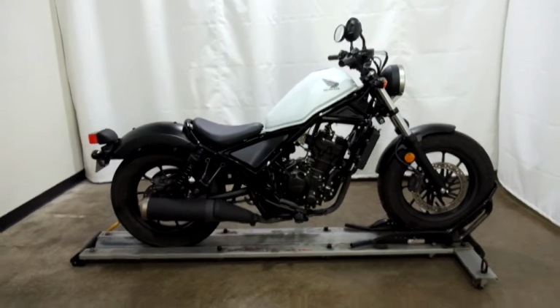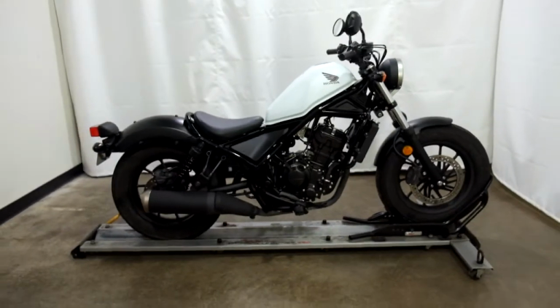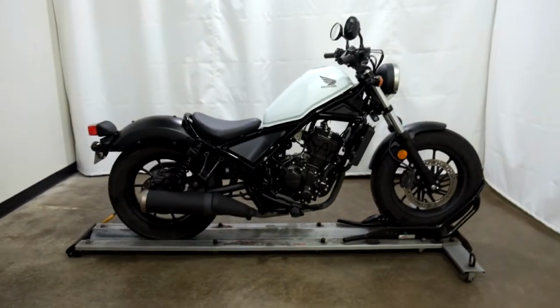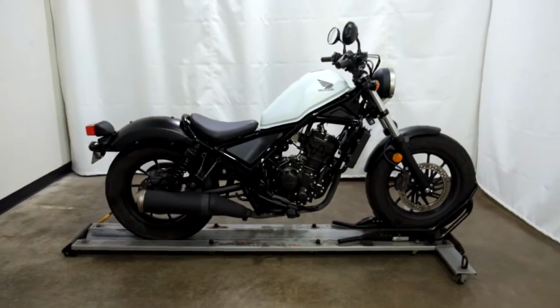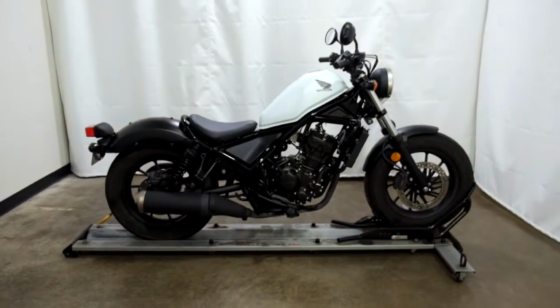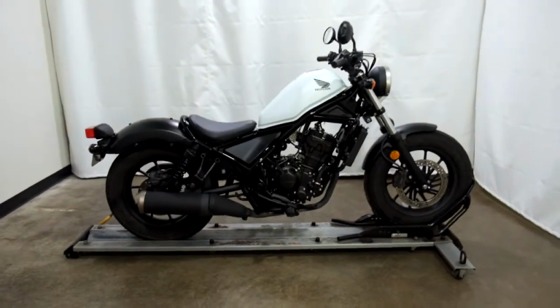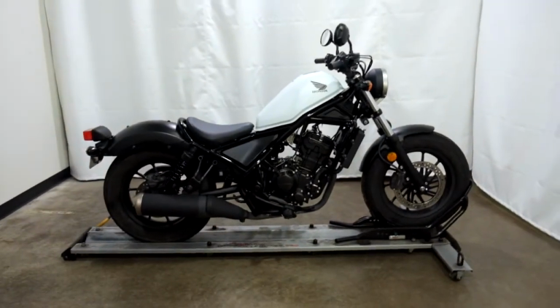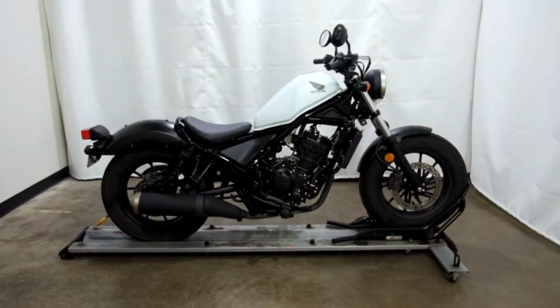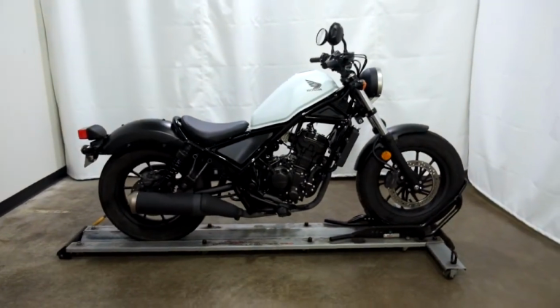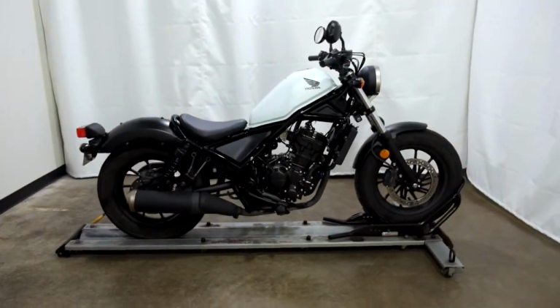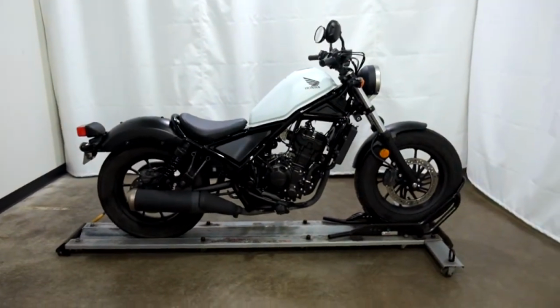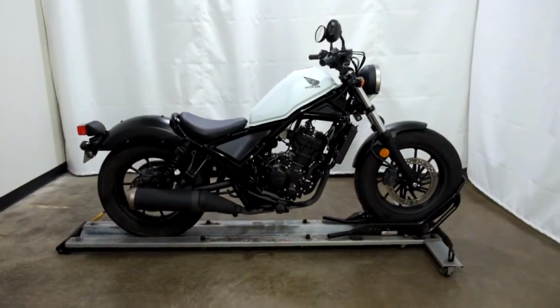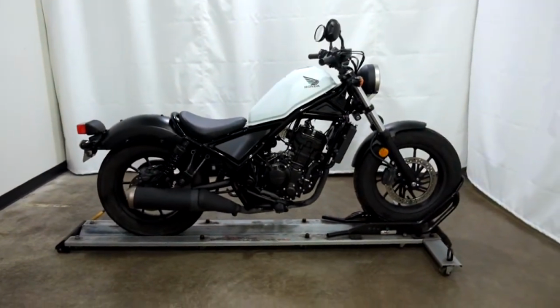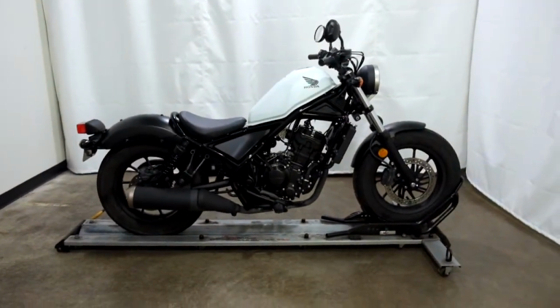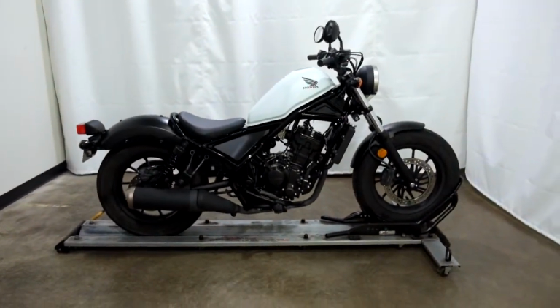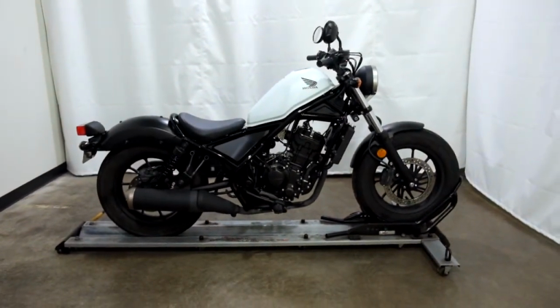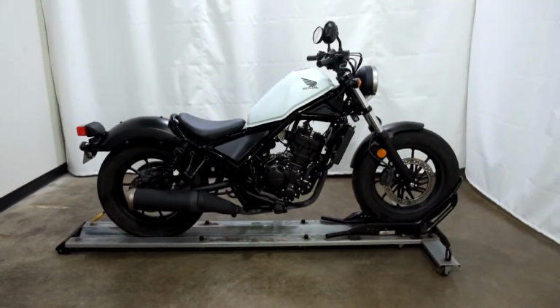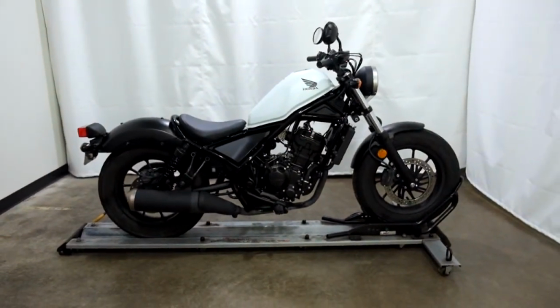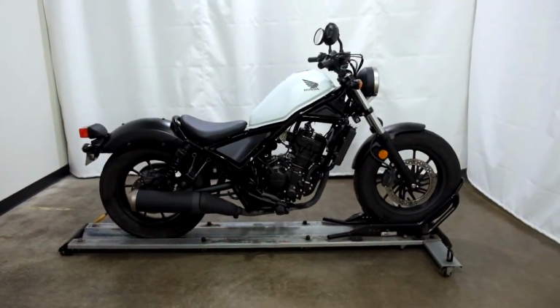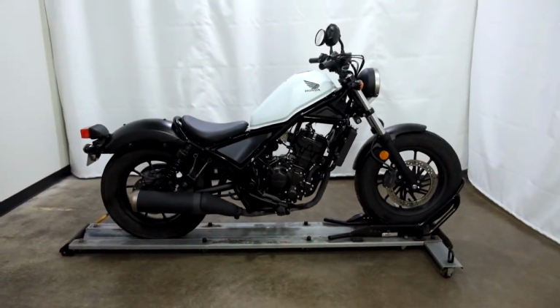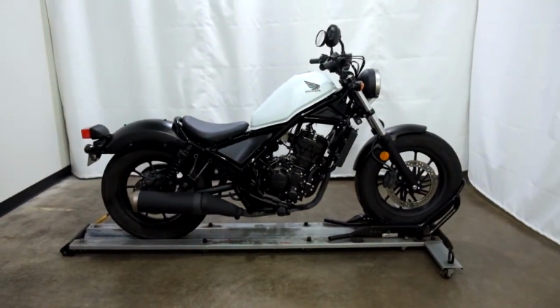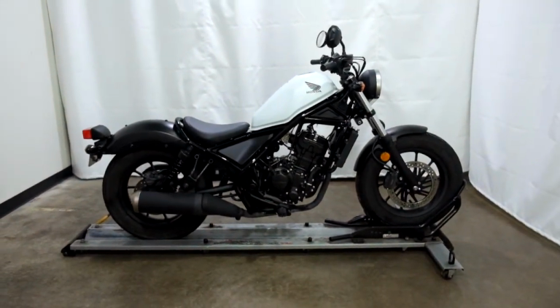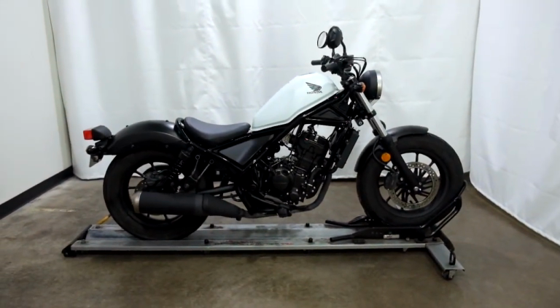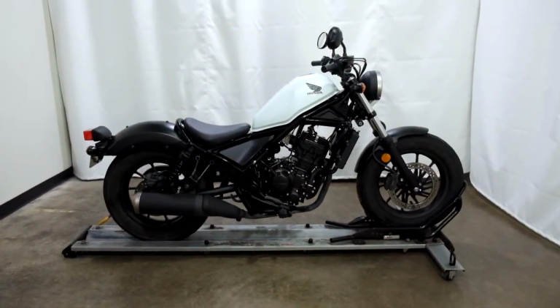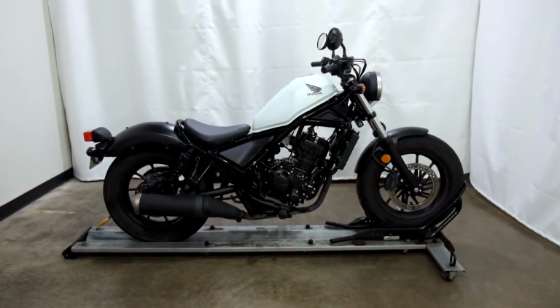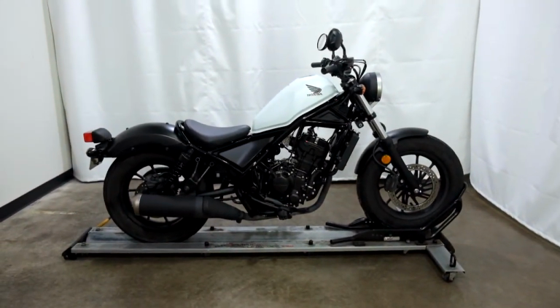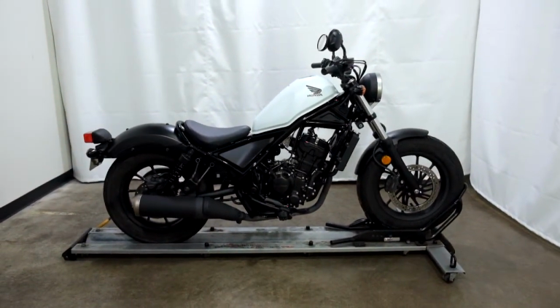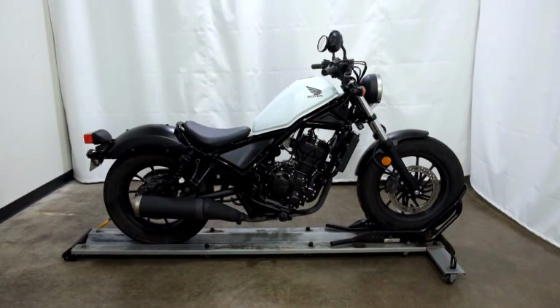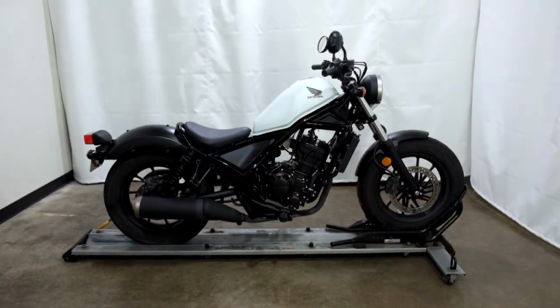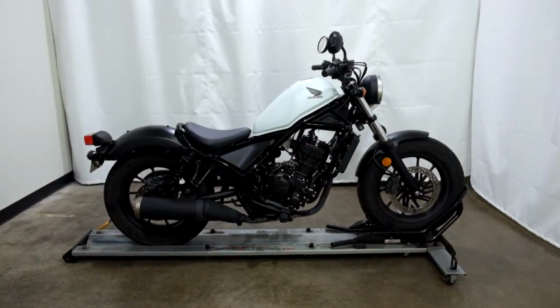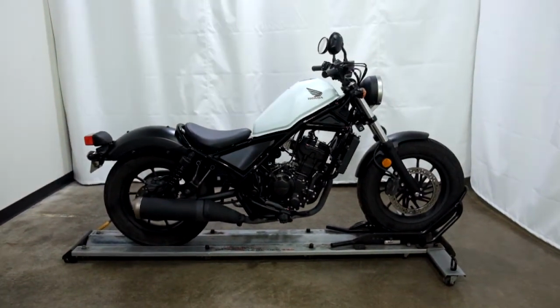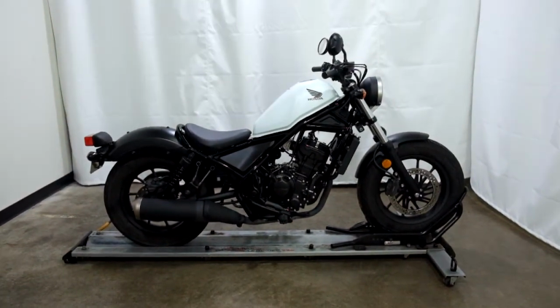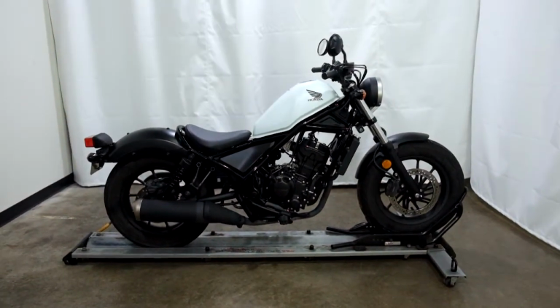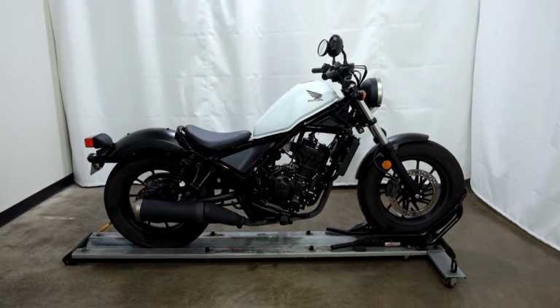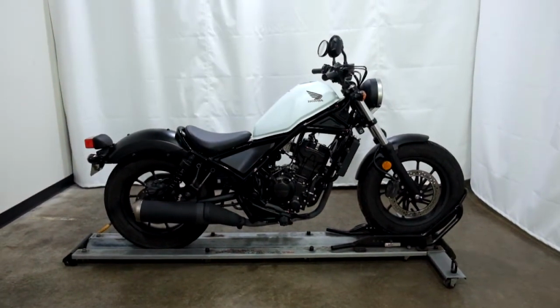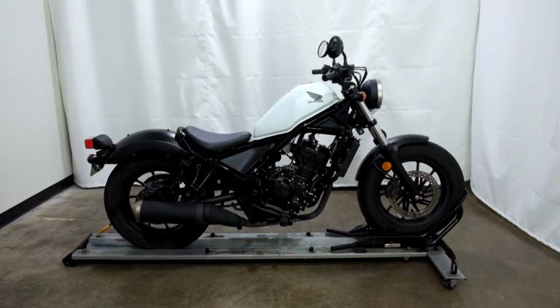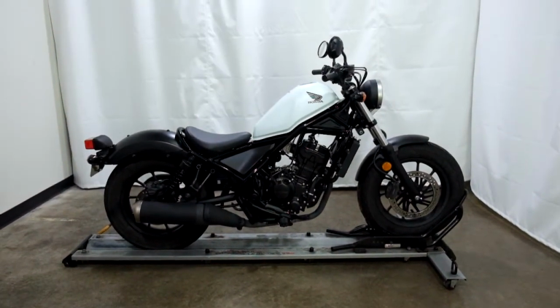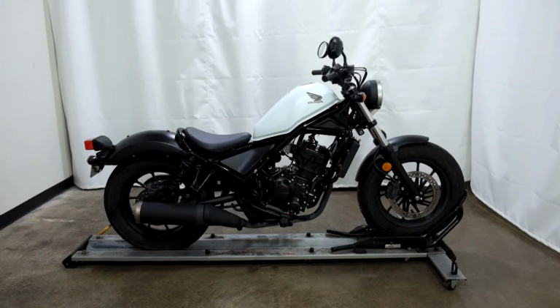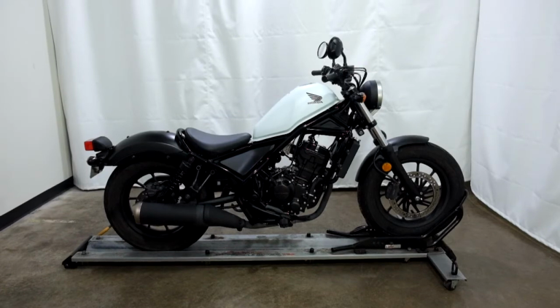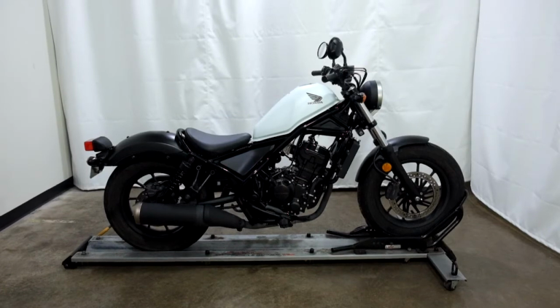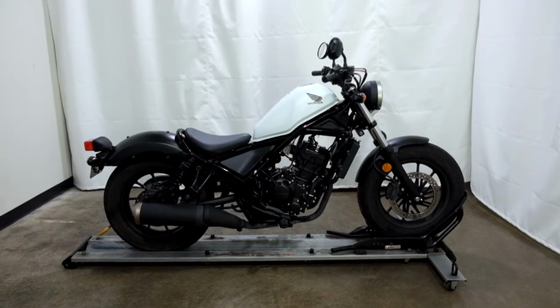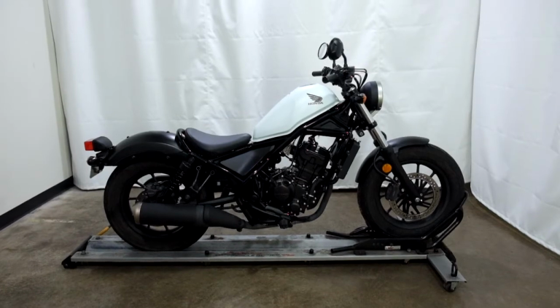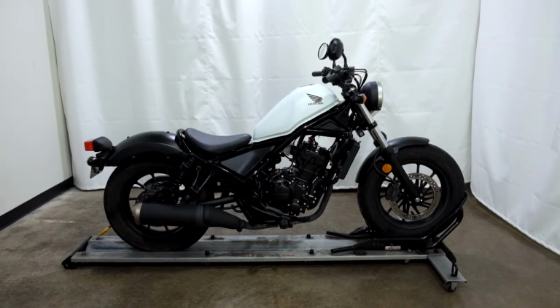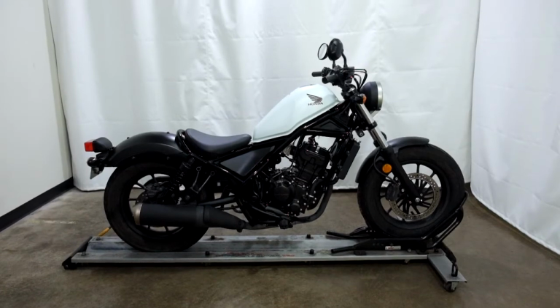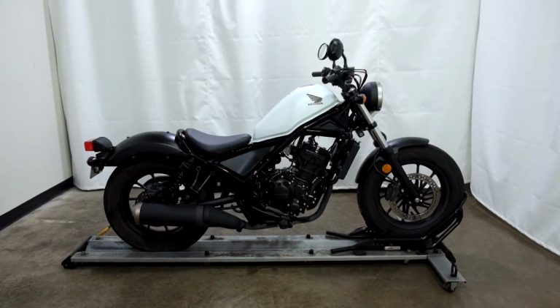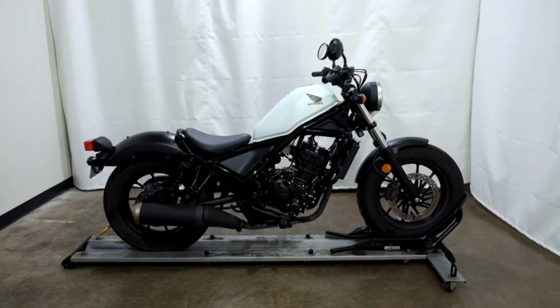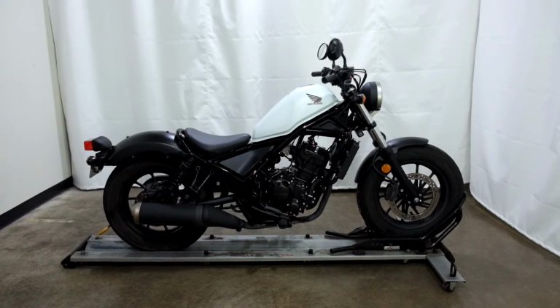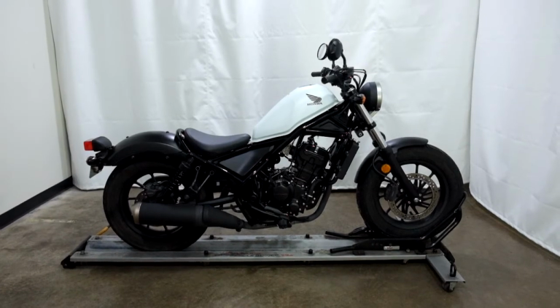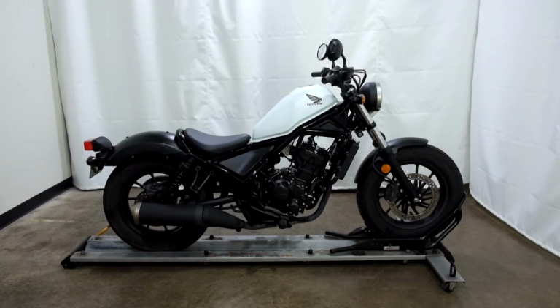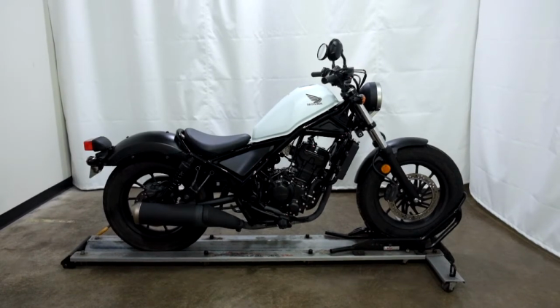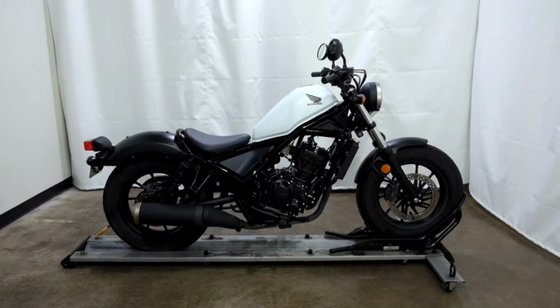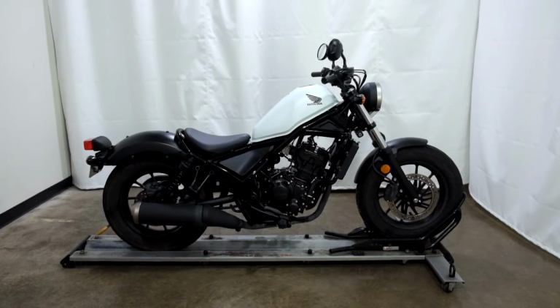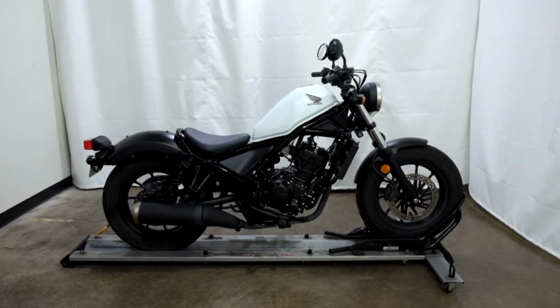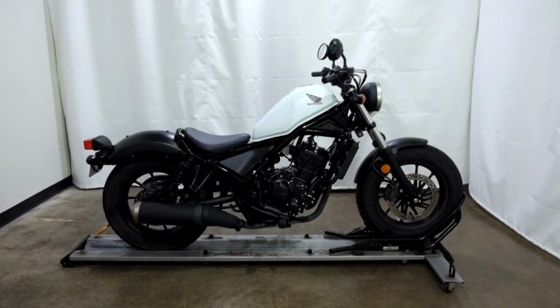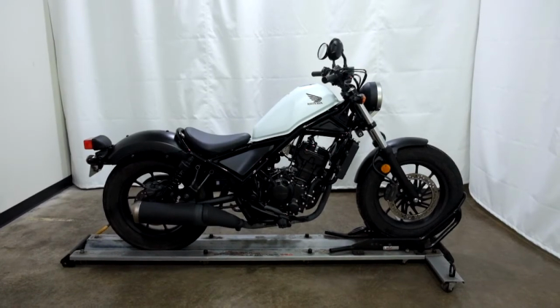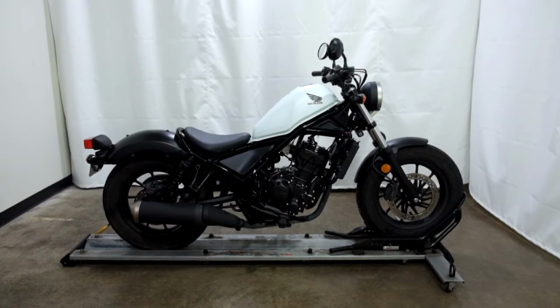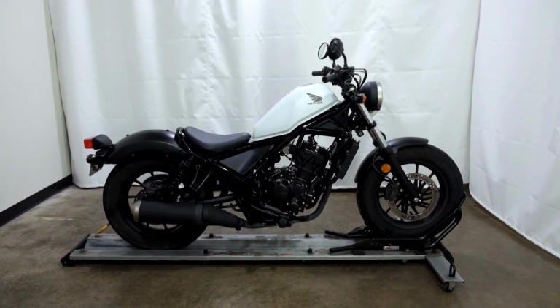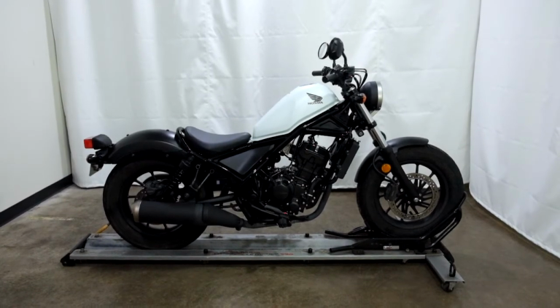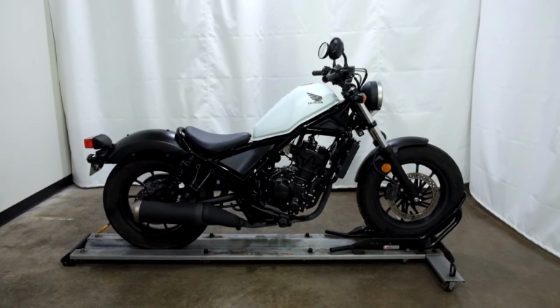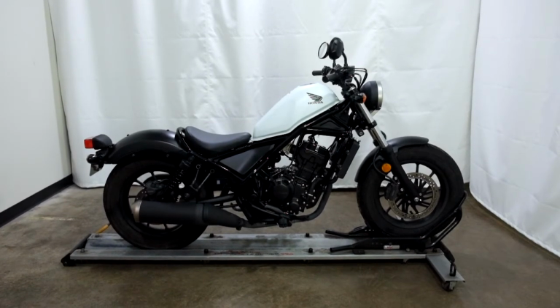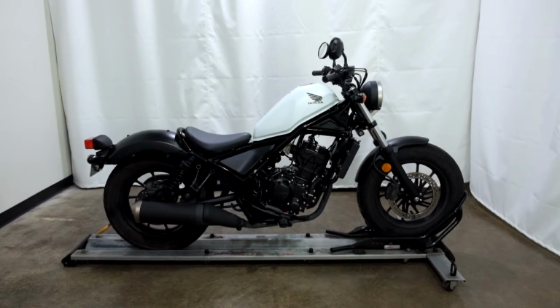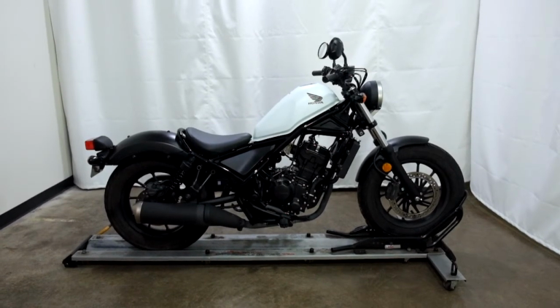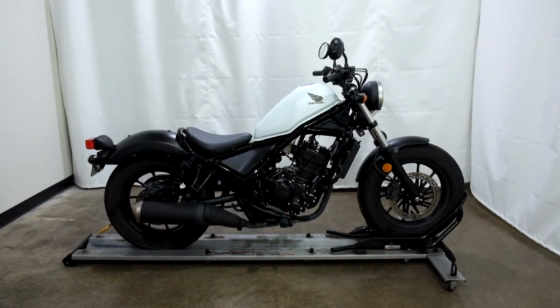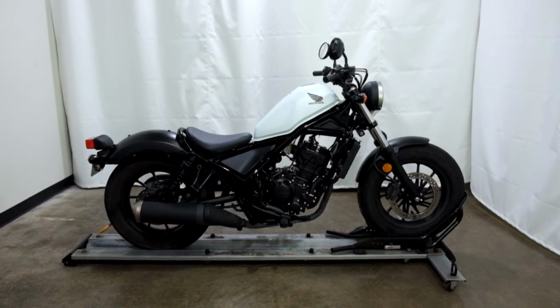This 2017 Honda Rebel 300 will be sold as is. Thank you for shopping the SSB Outlet.